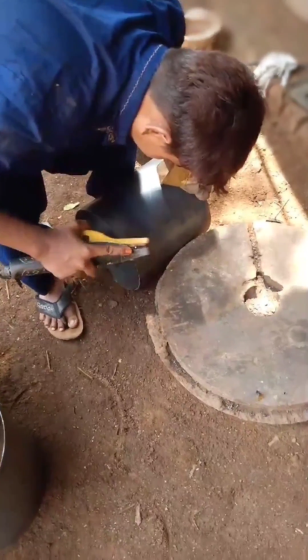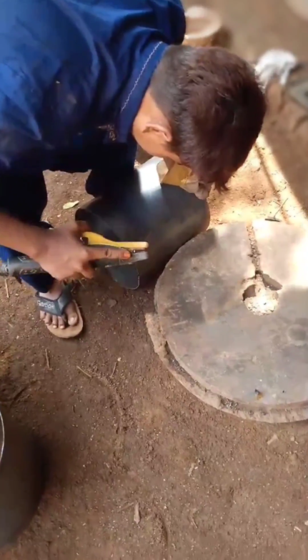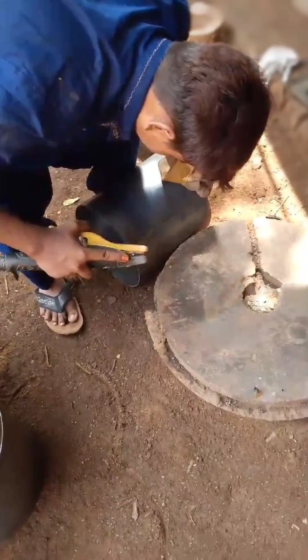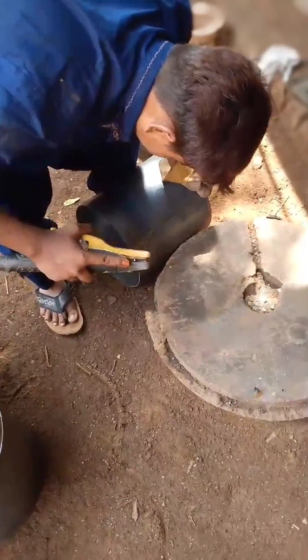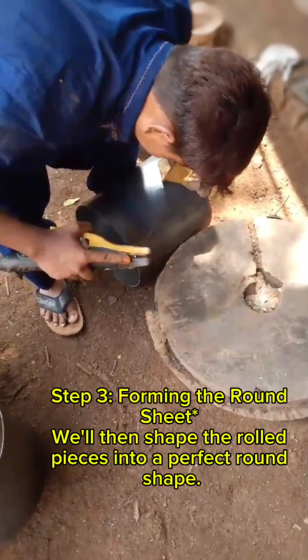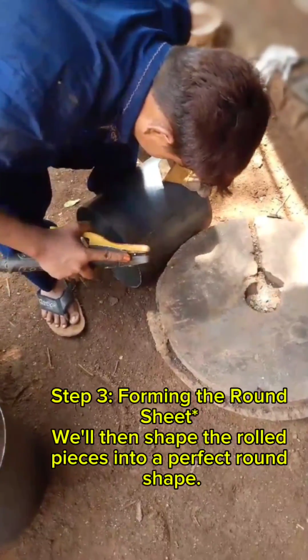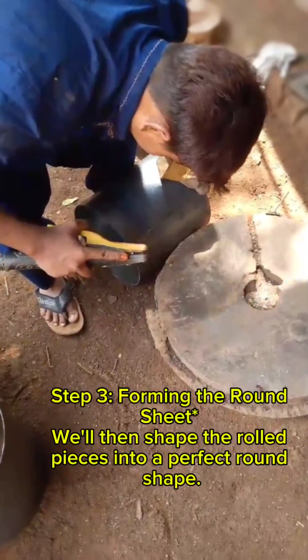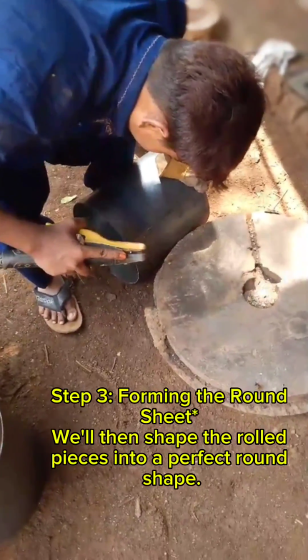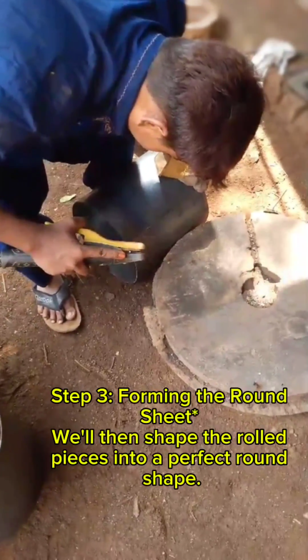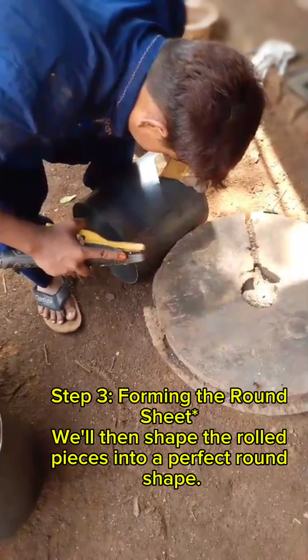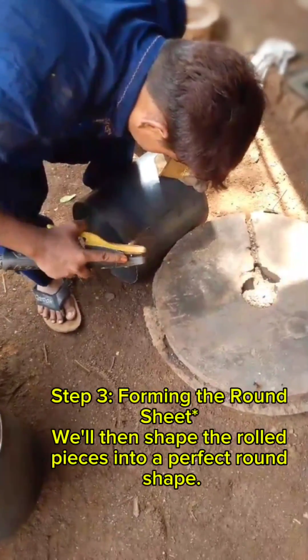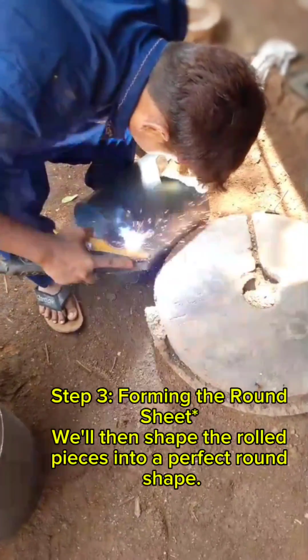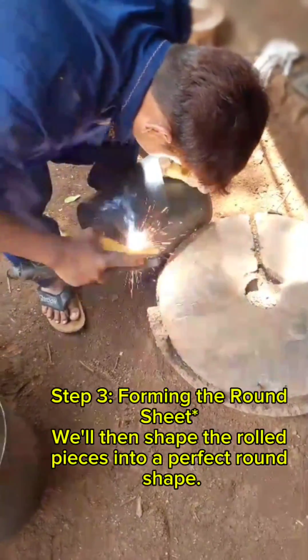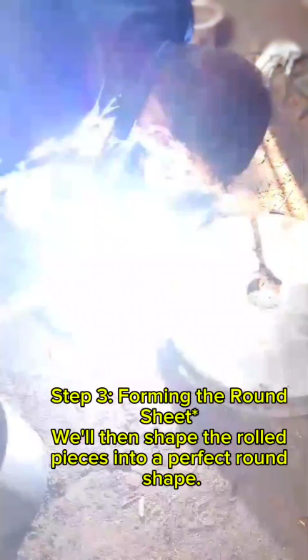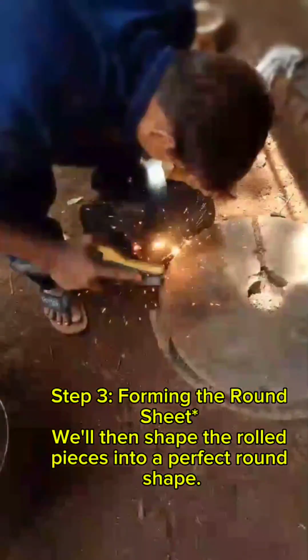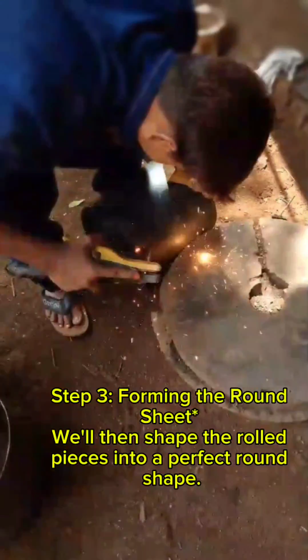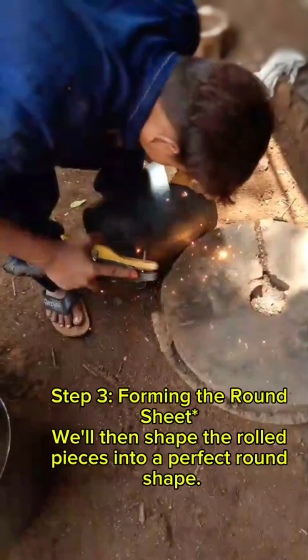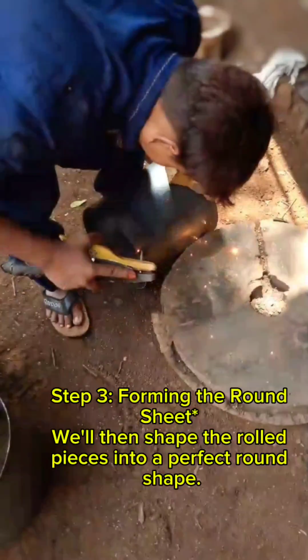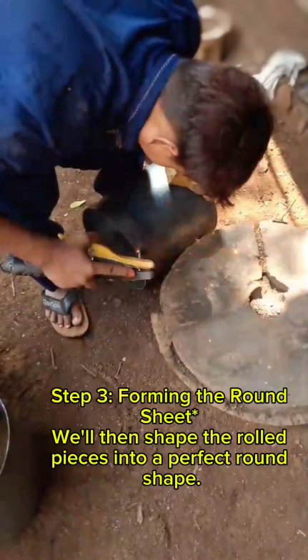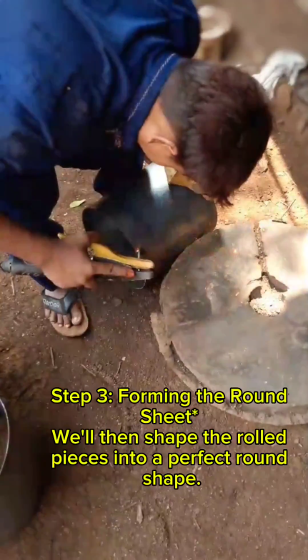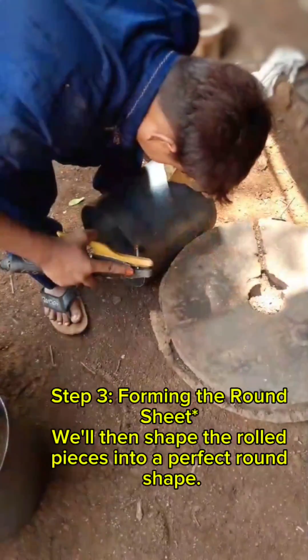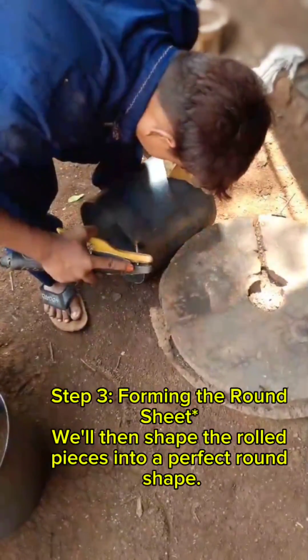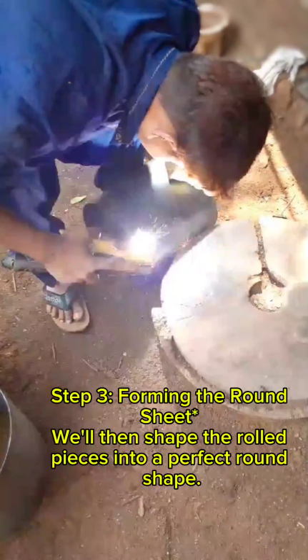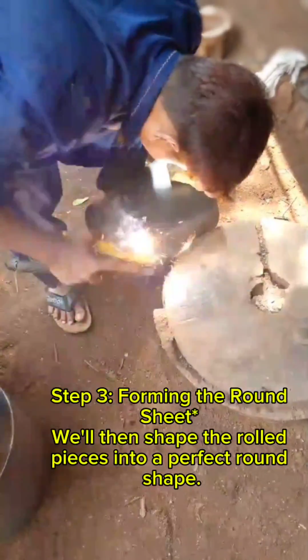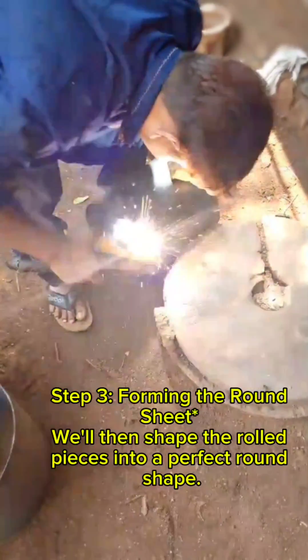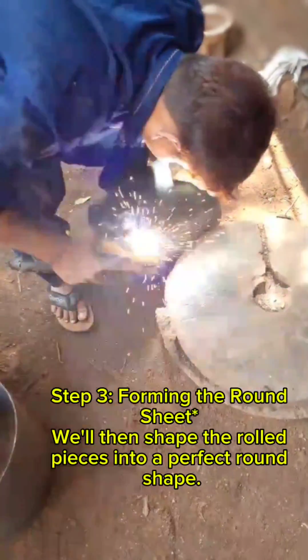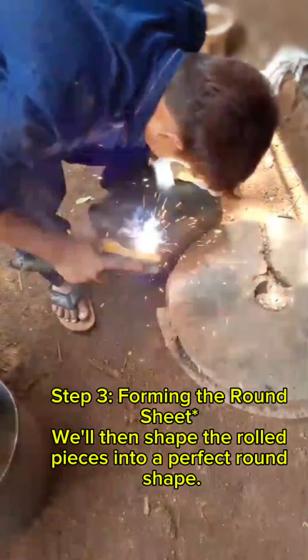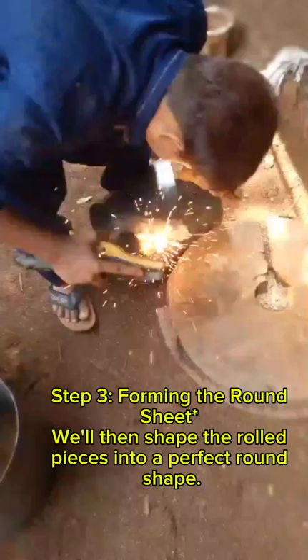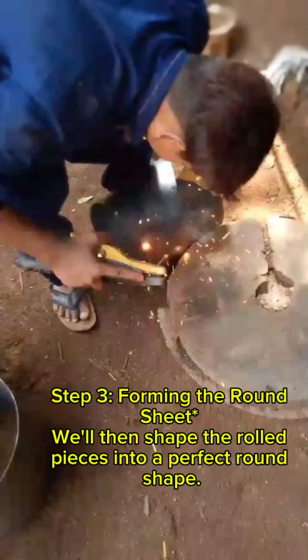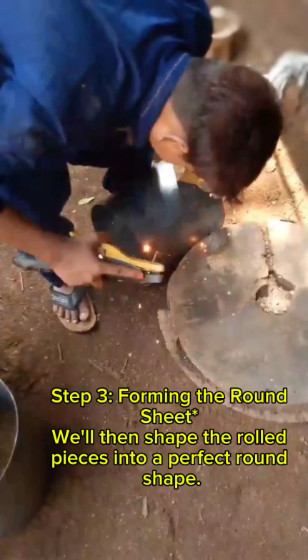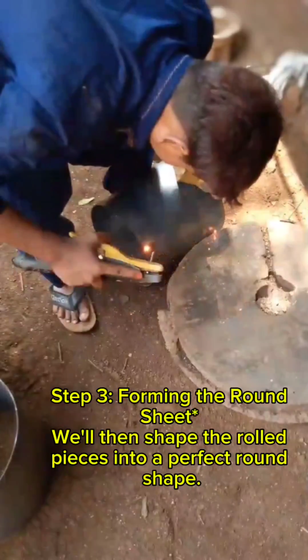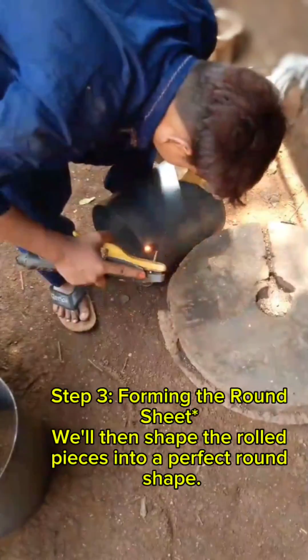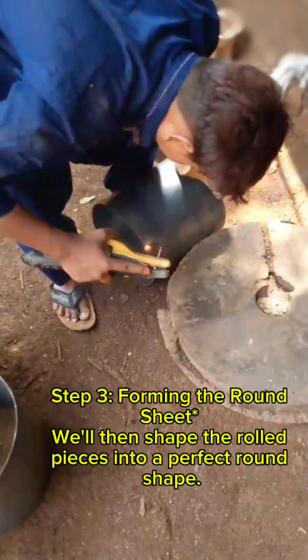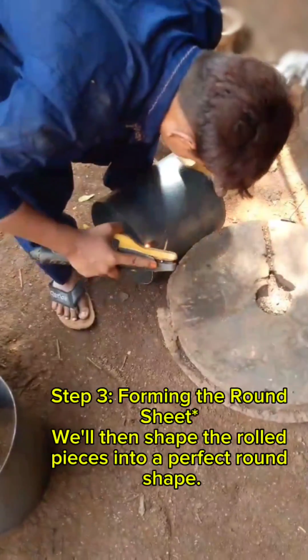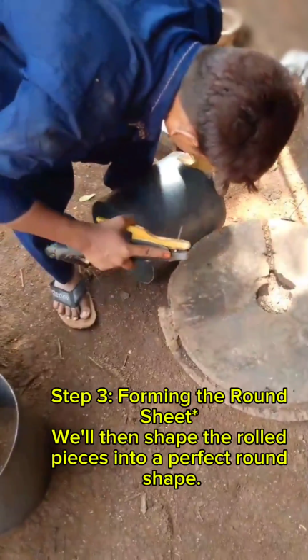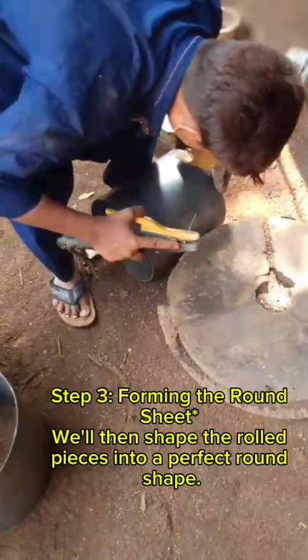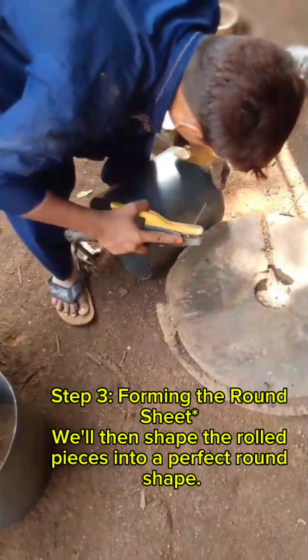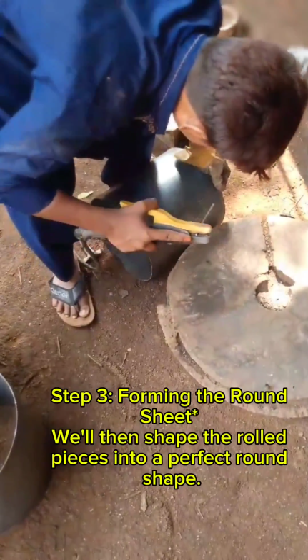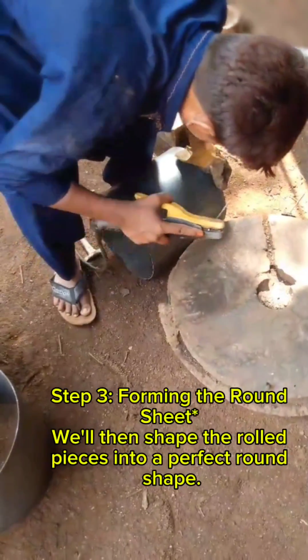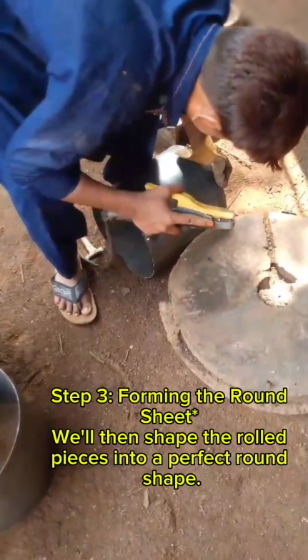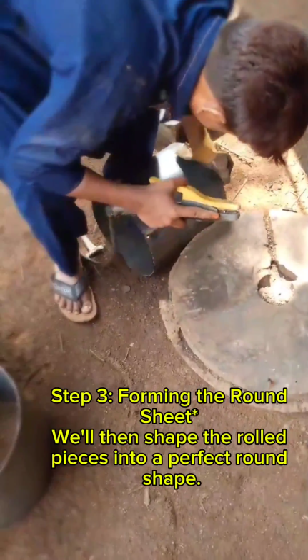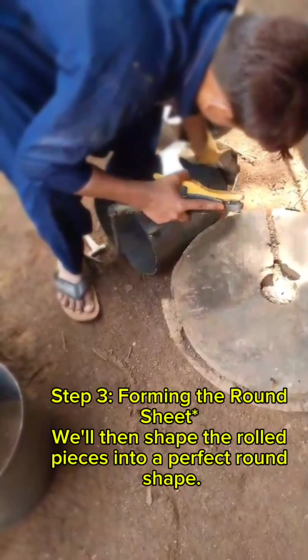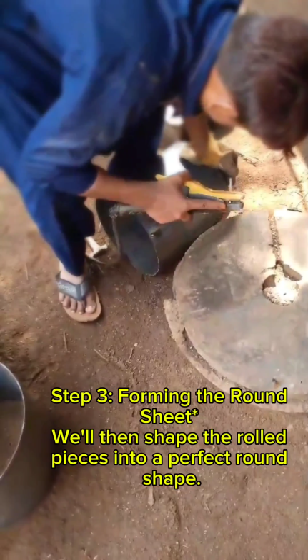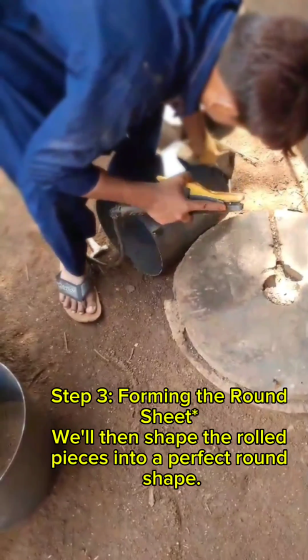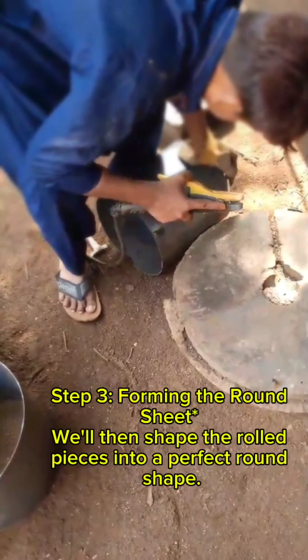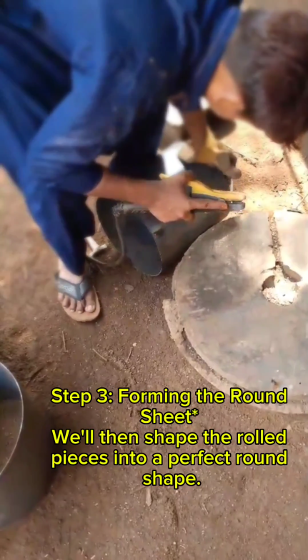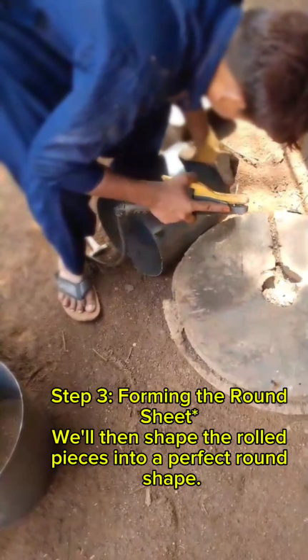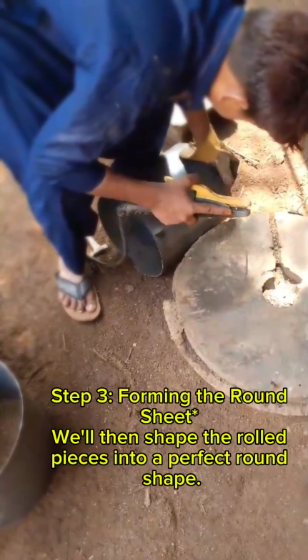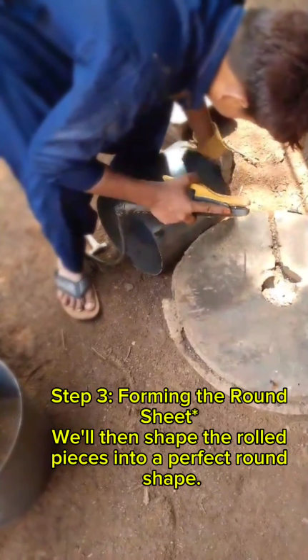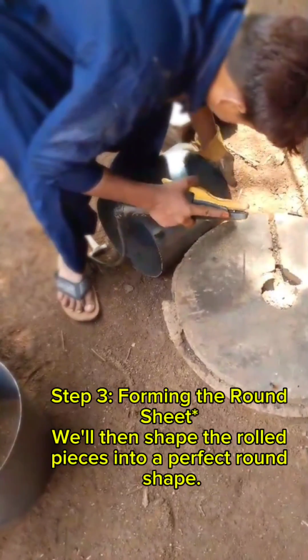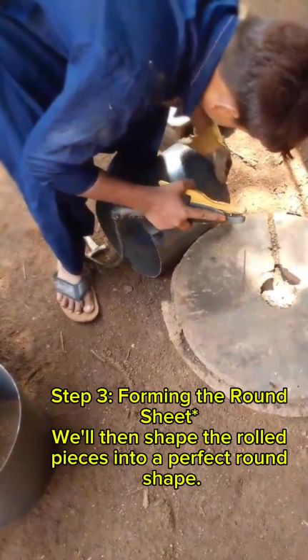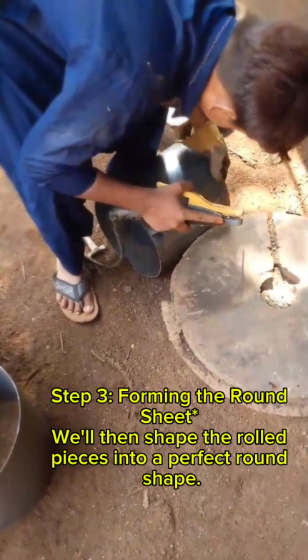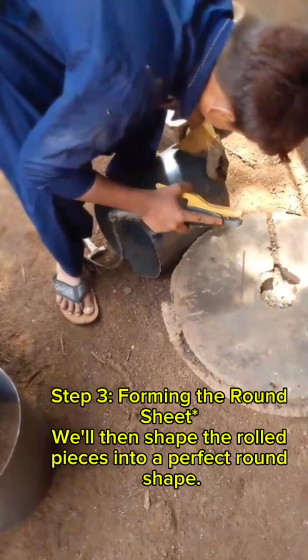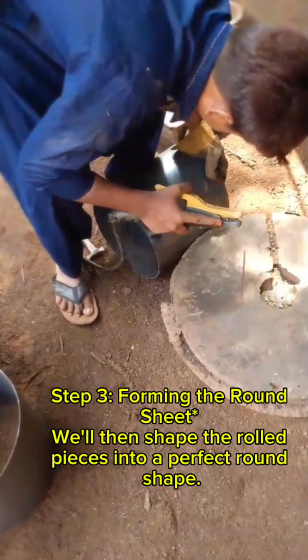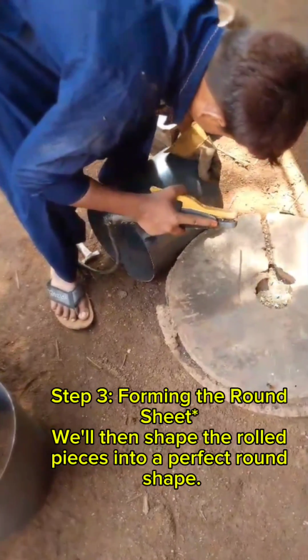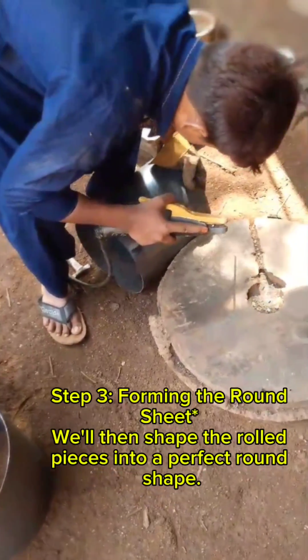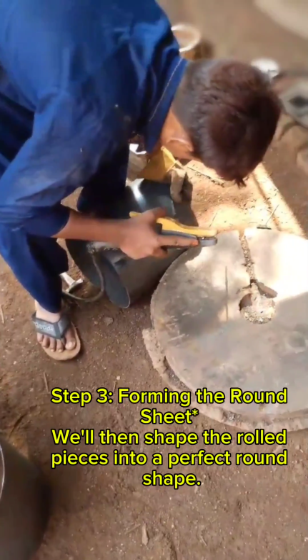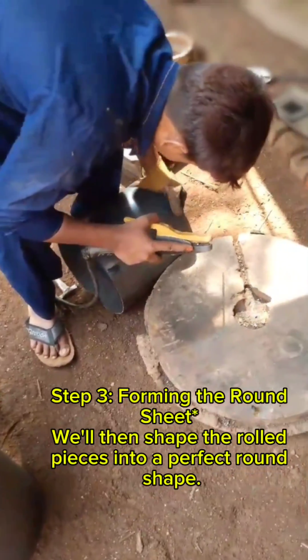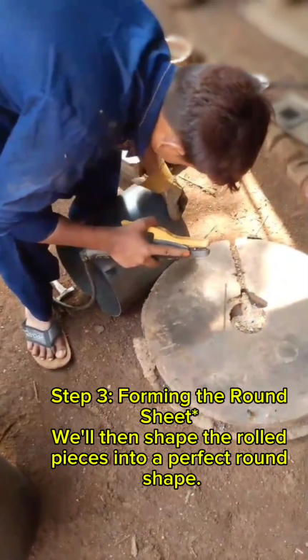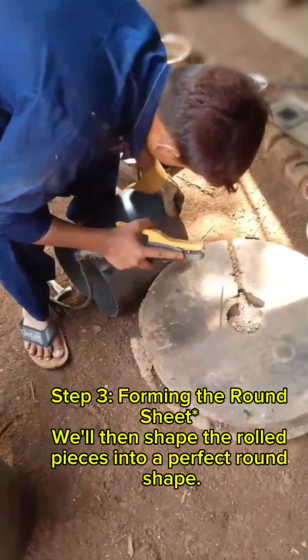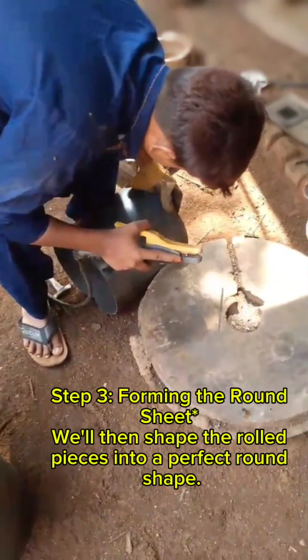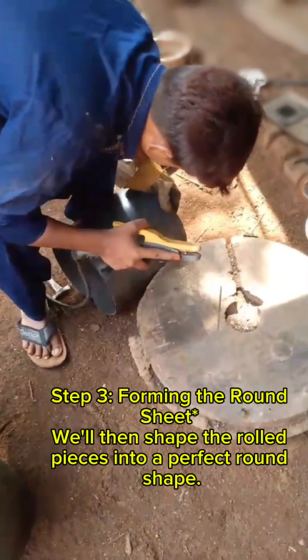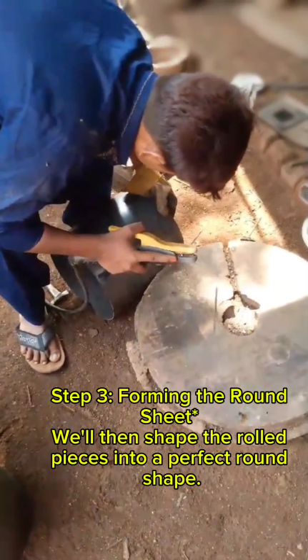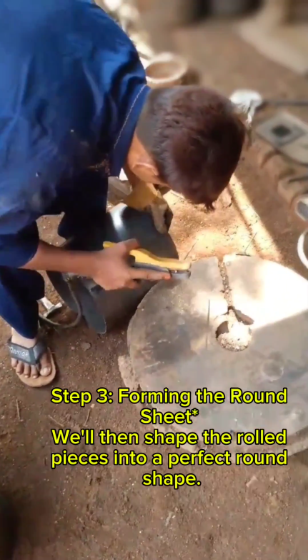Step 3: Forming the round sheet wheel. We'll then shape the rolled pieces into a perfect round shape.